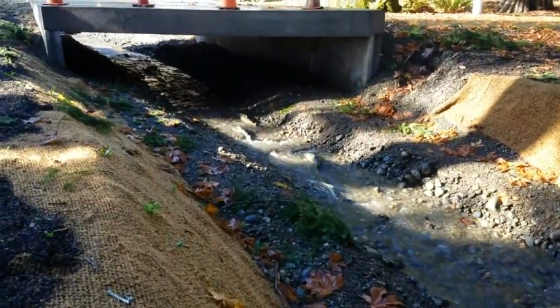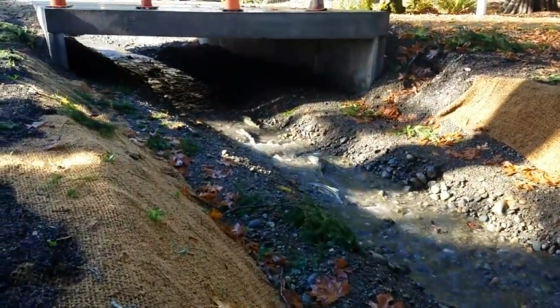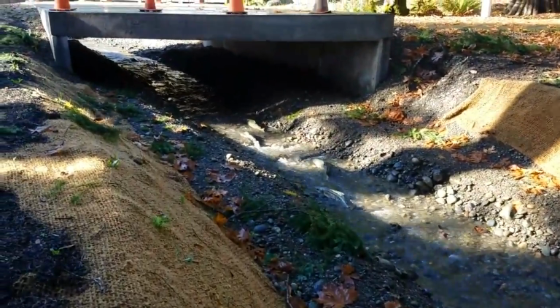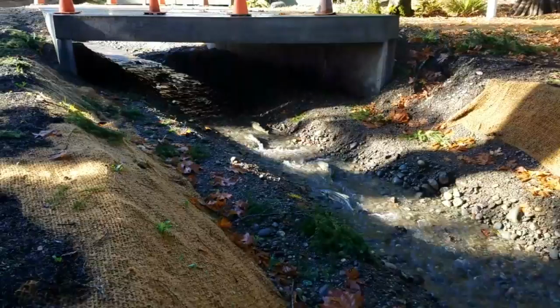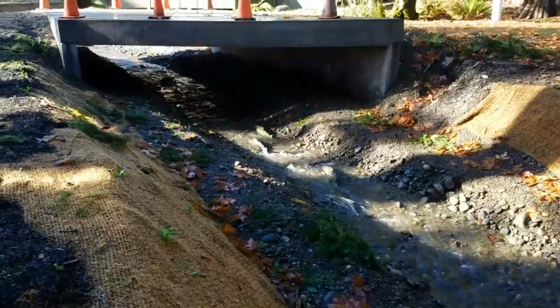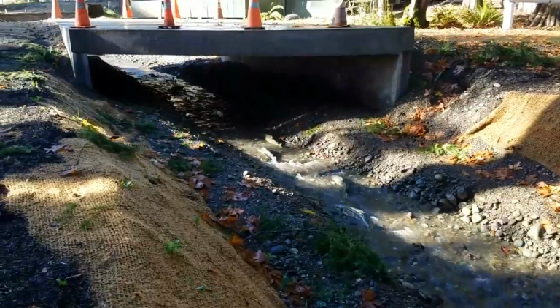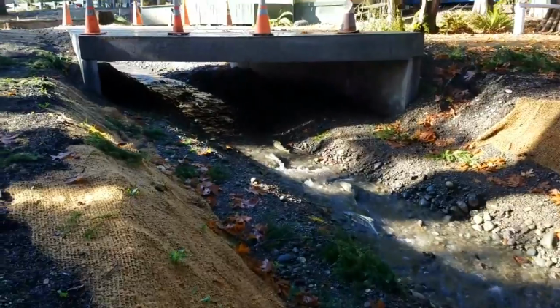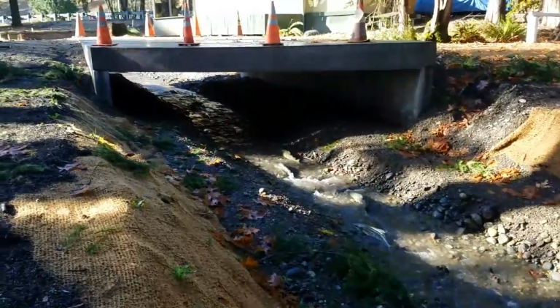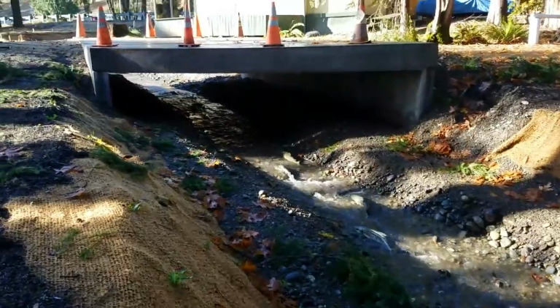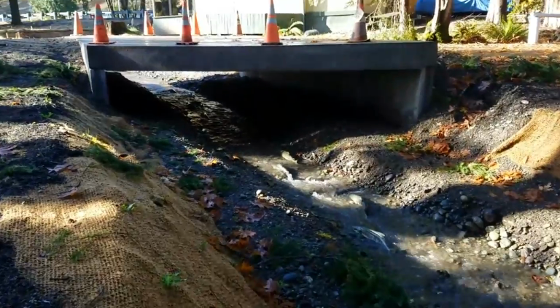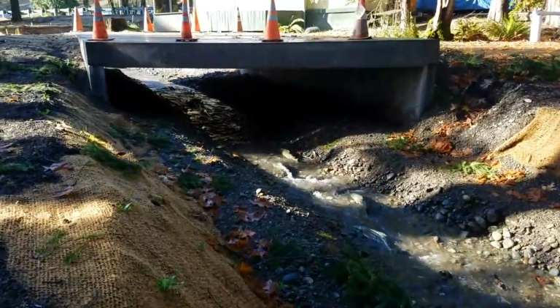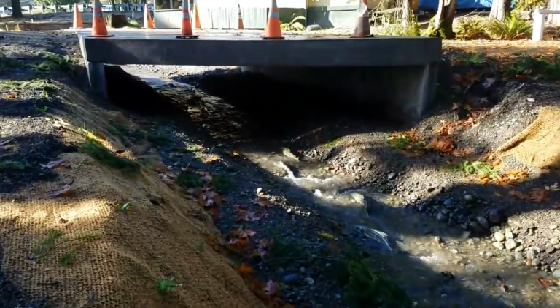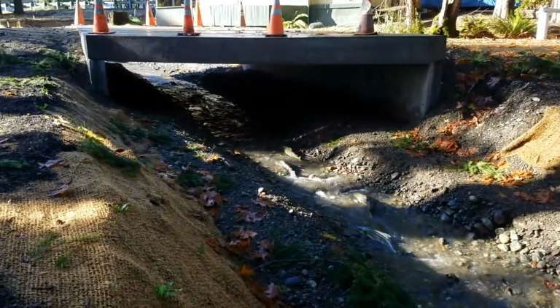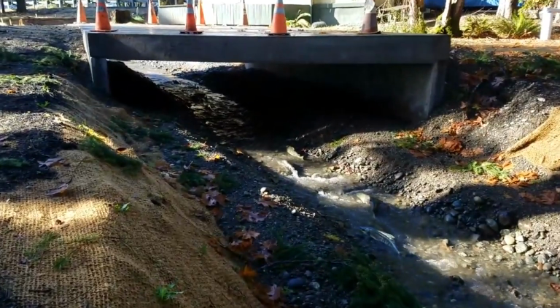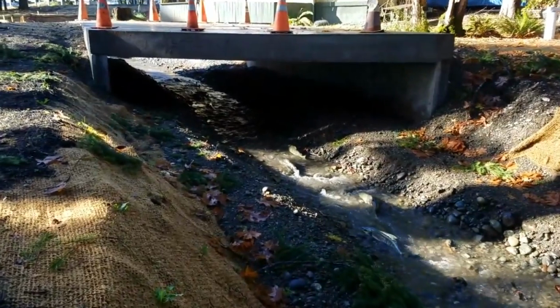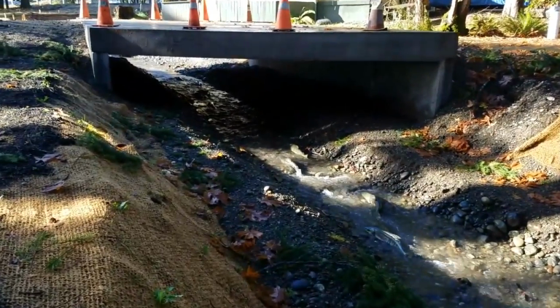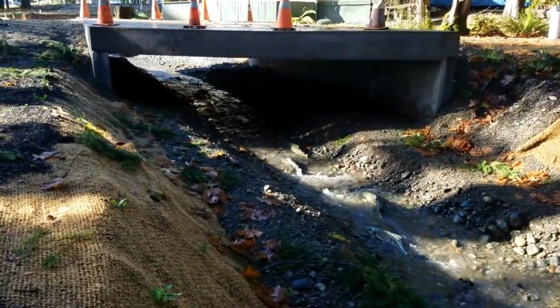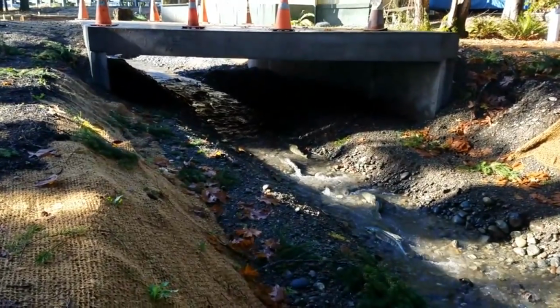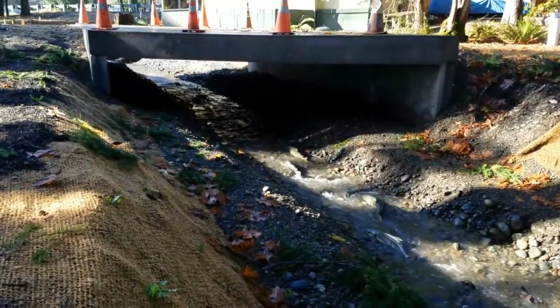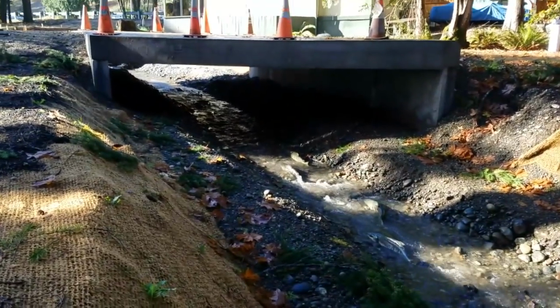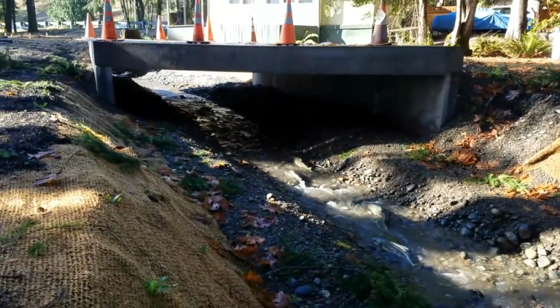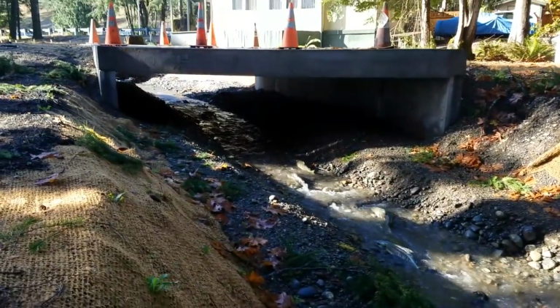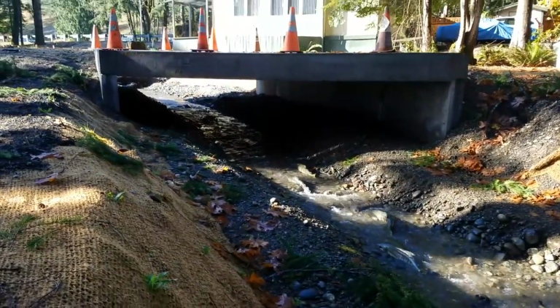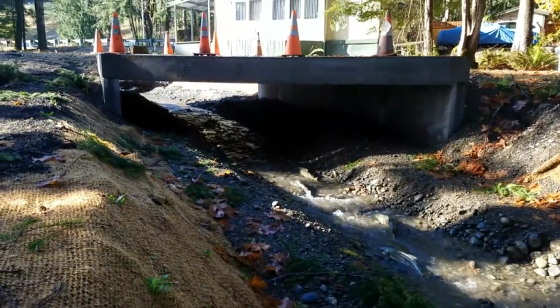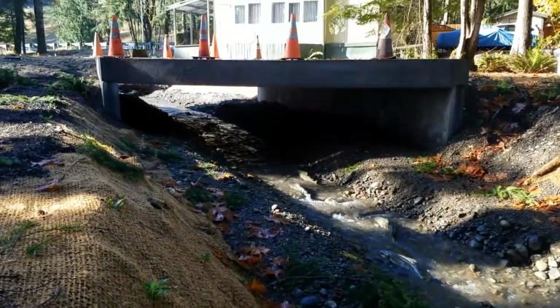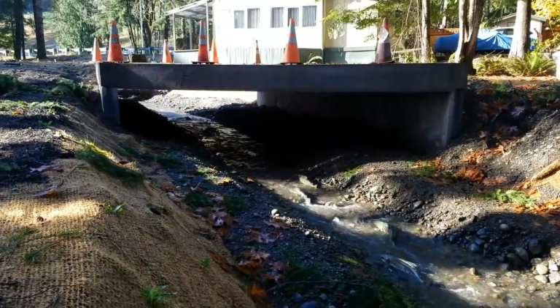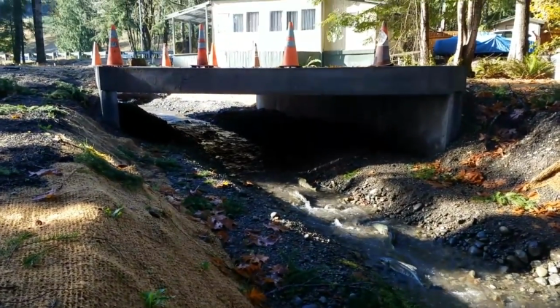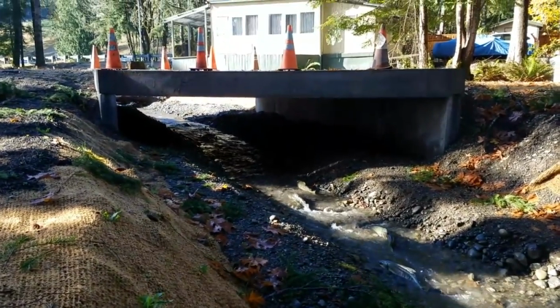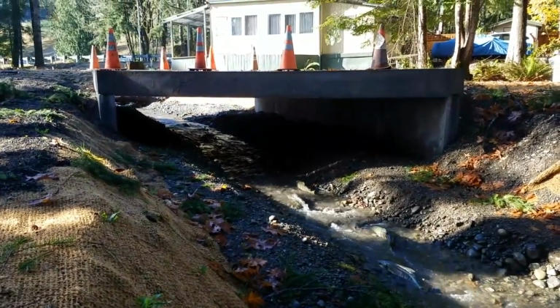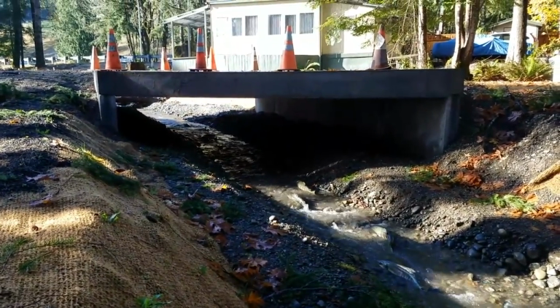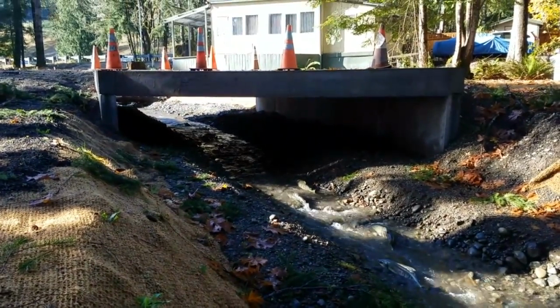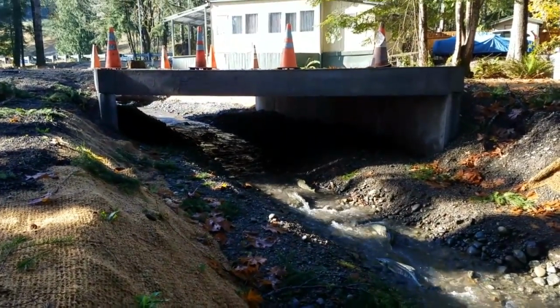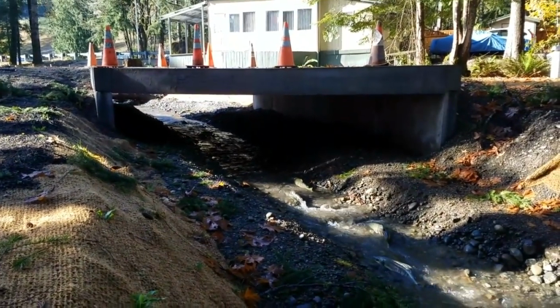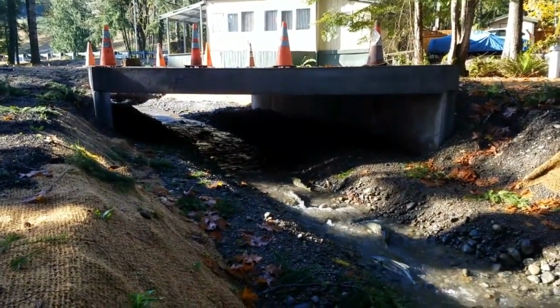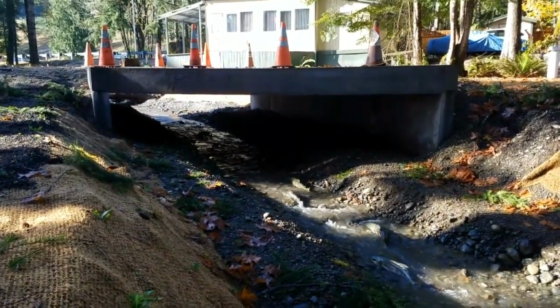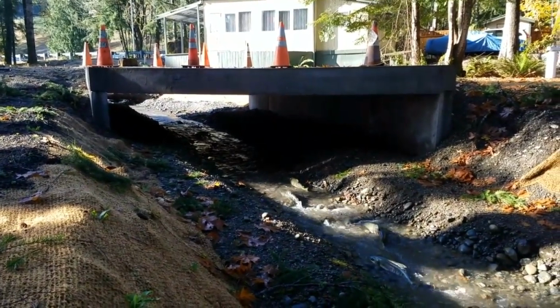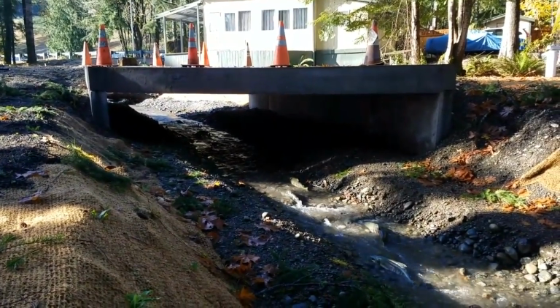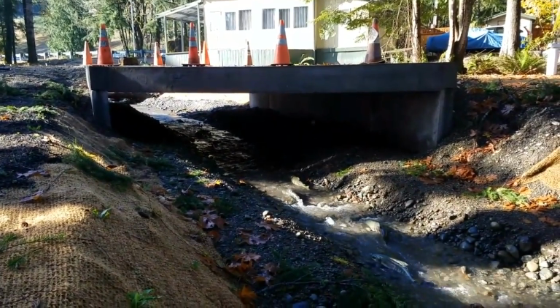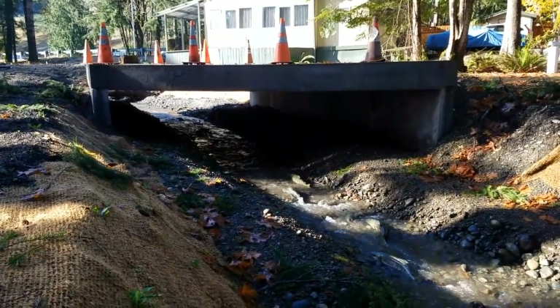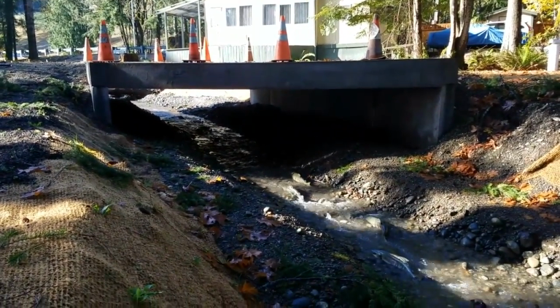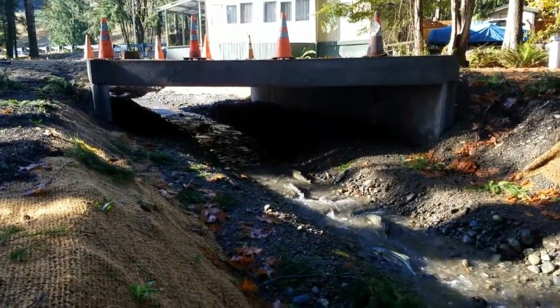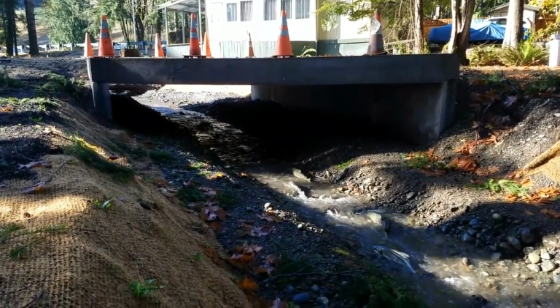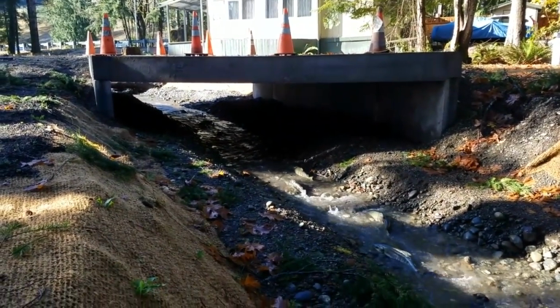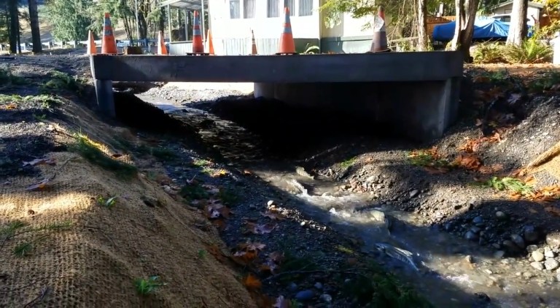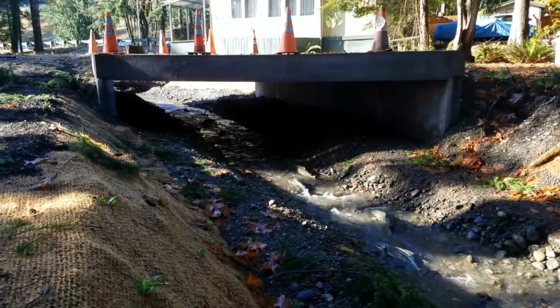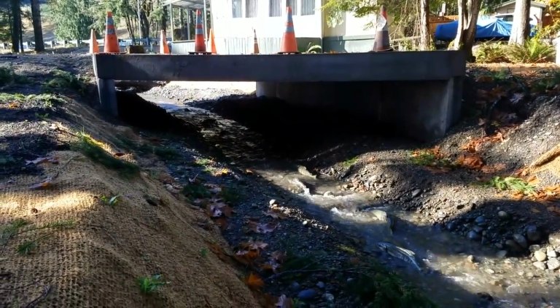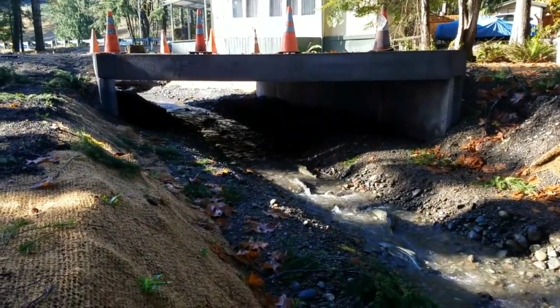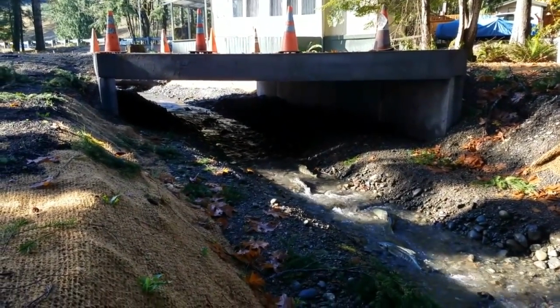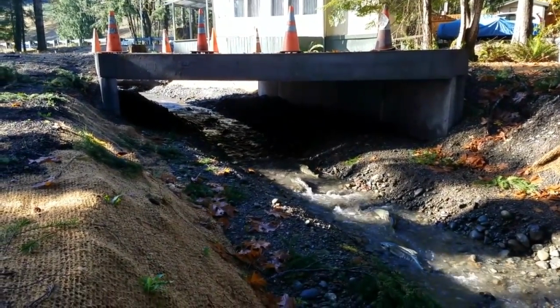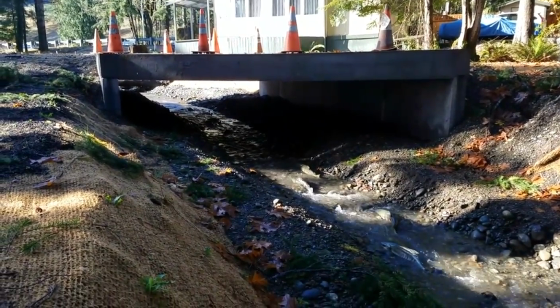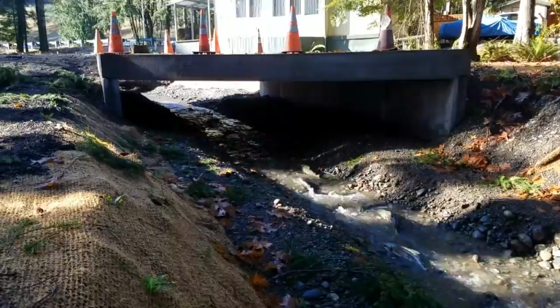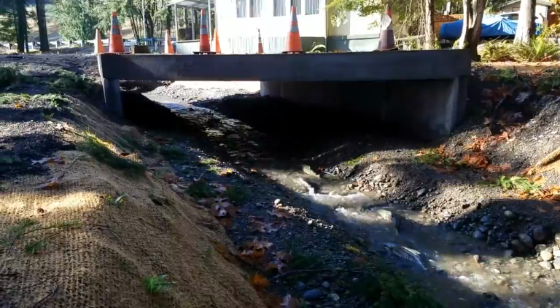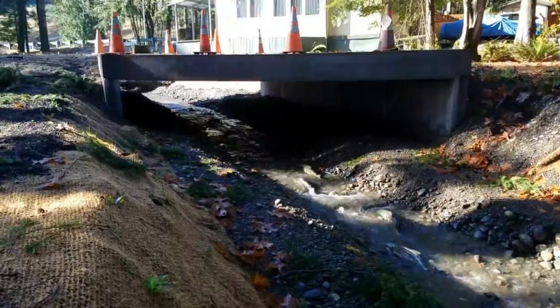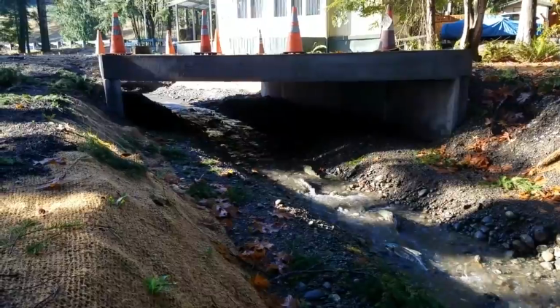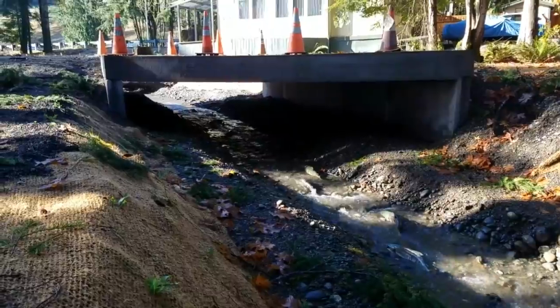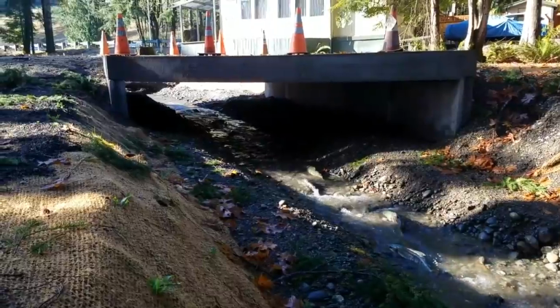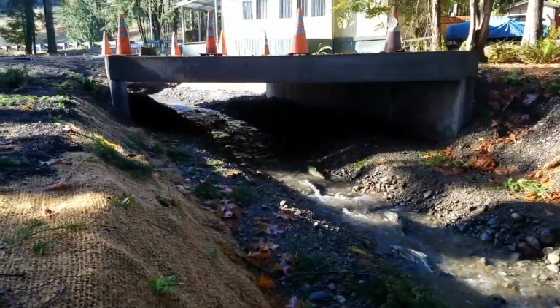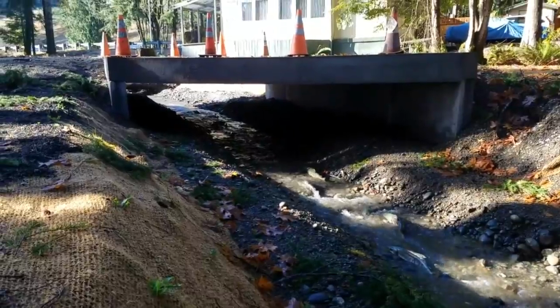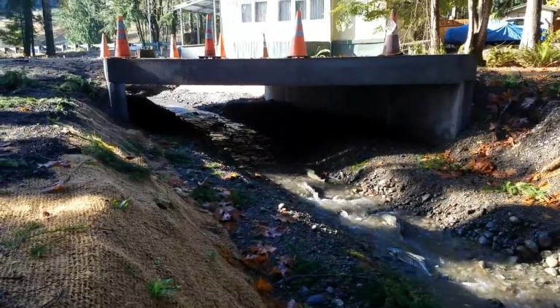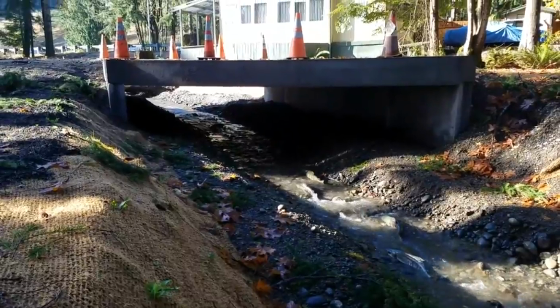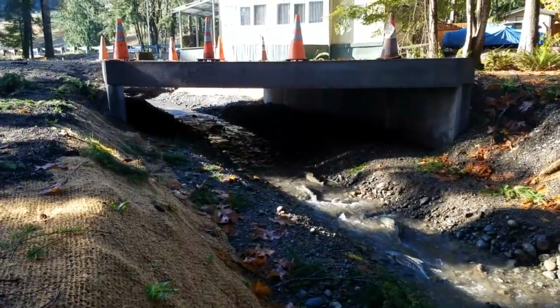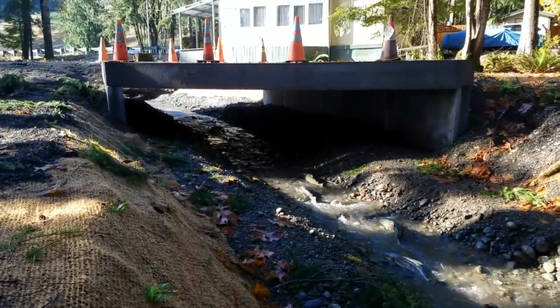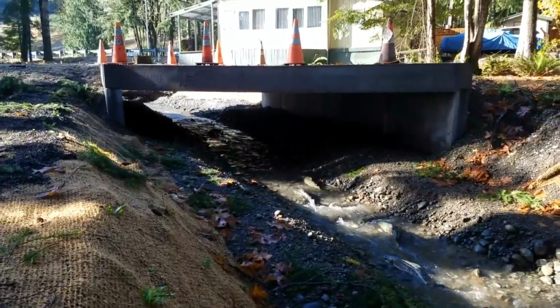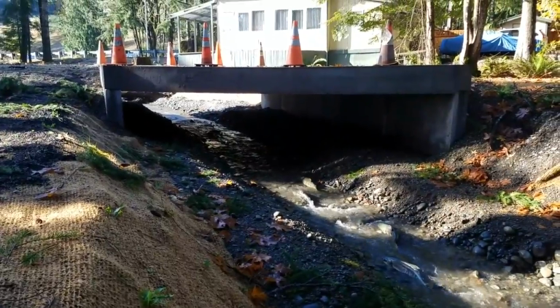And here we have the new culvert. What used to be a two-foot pipe was replaced with this 14-foot box.